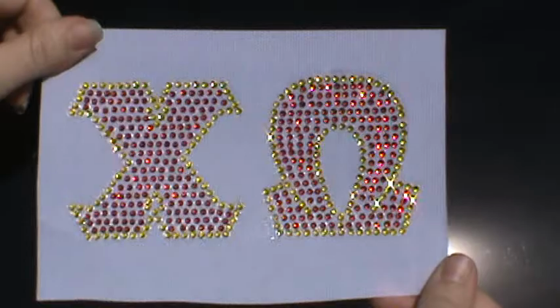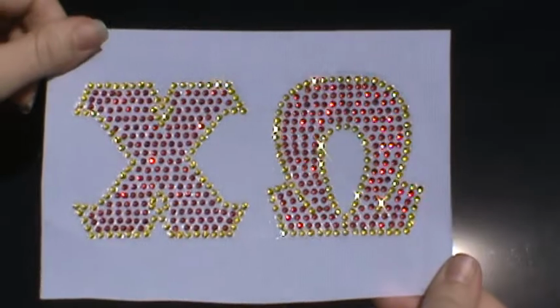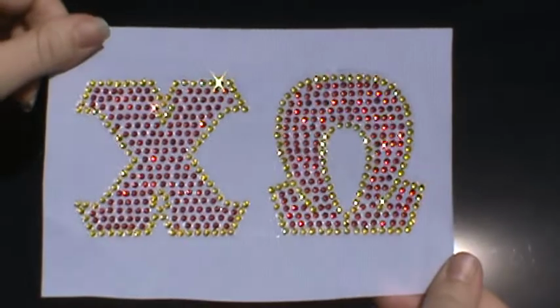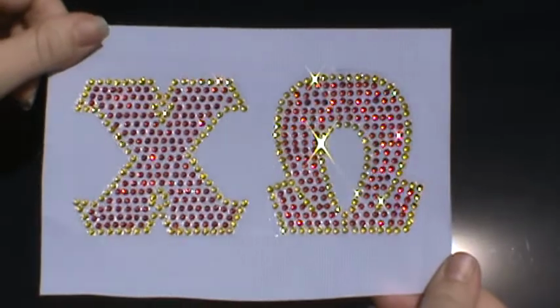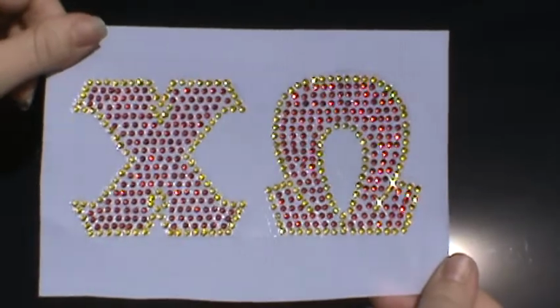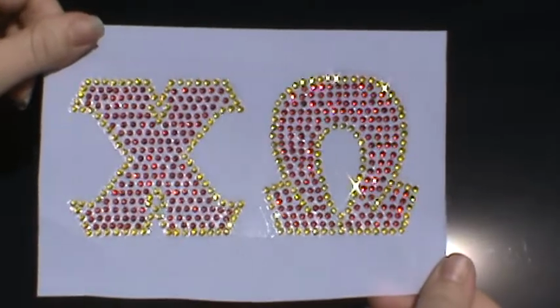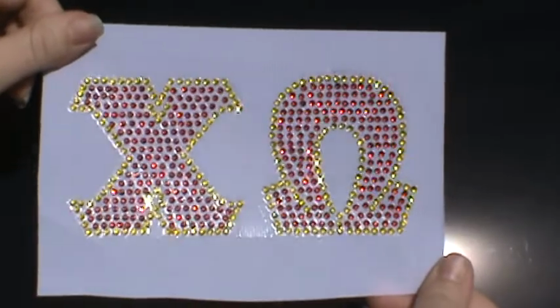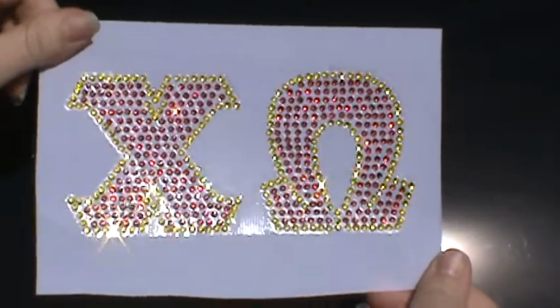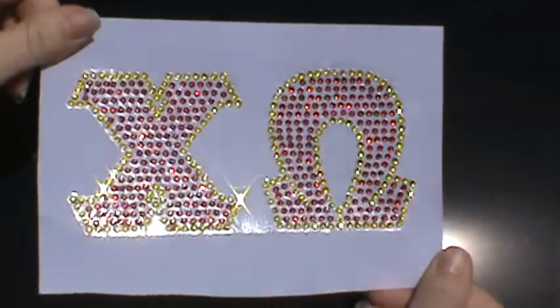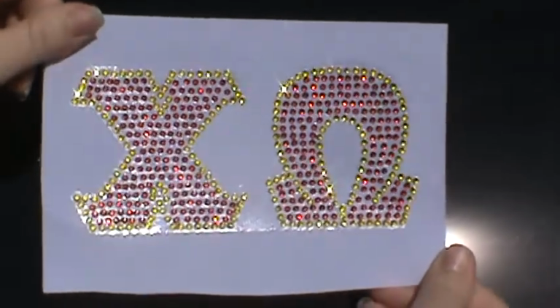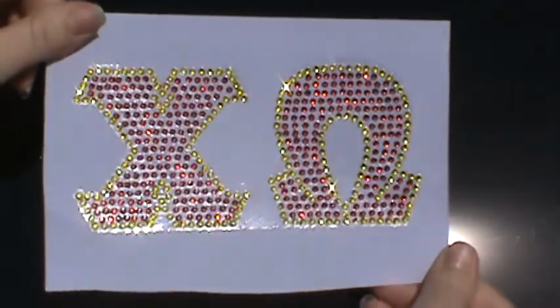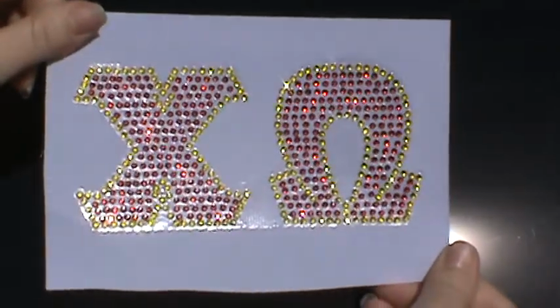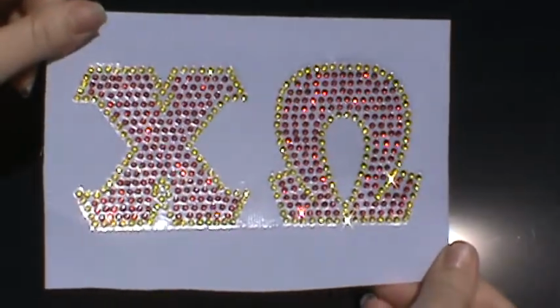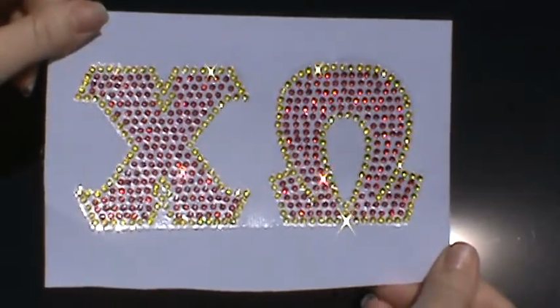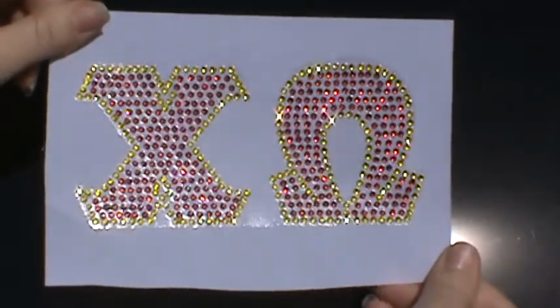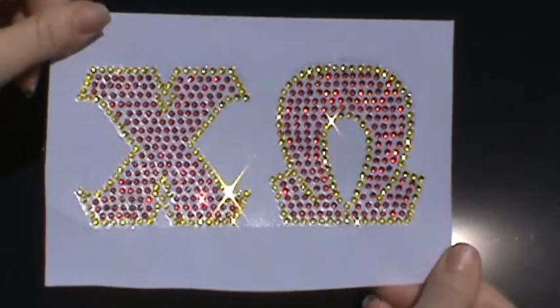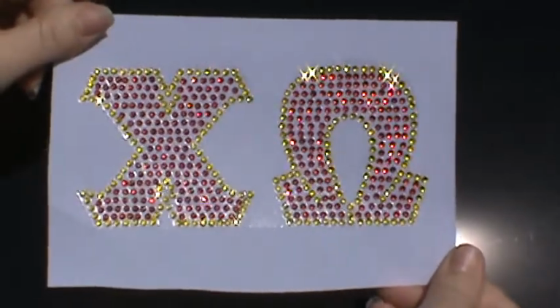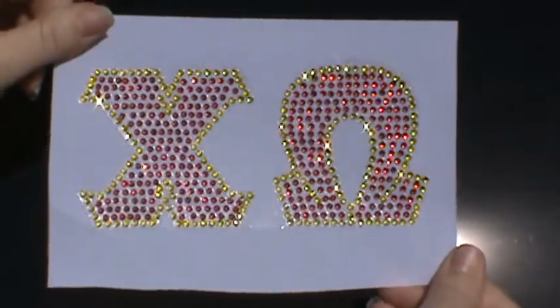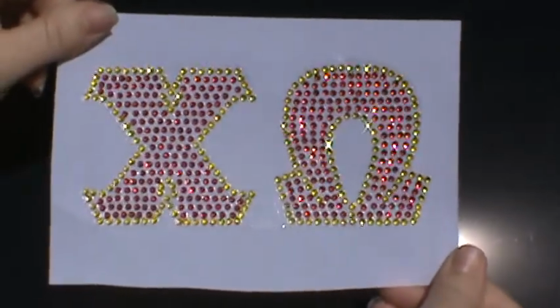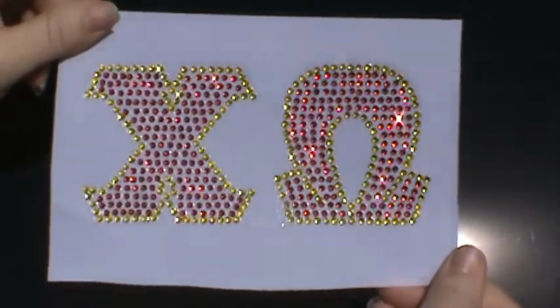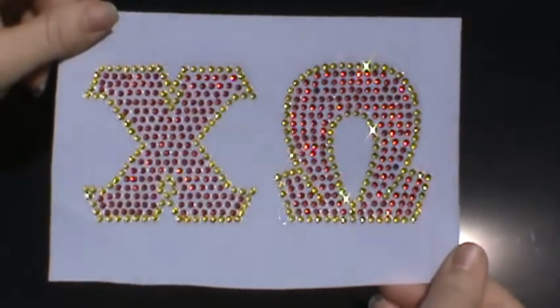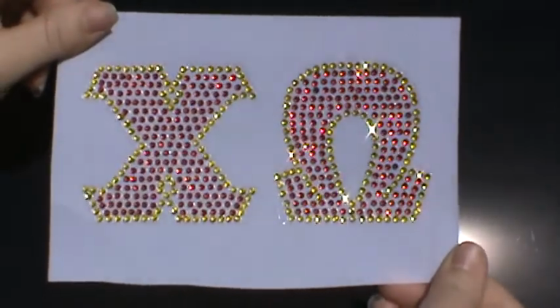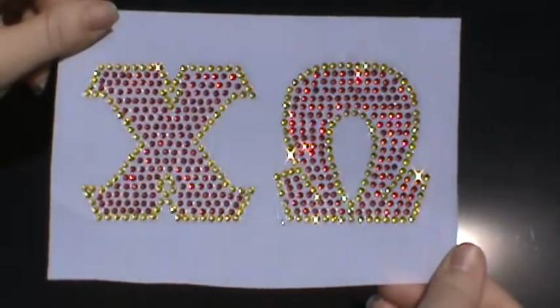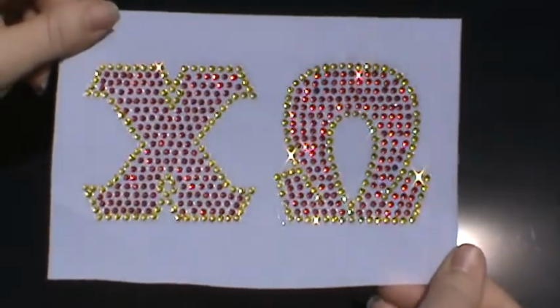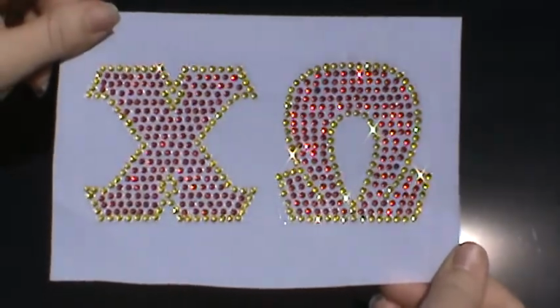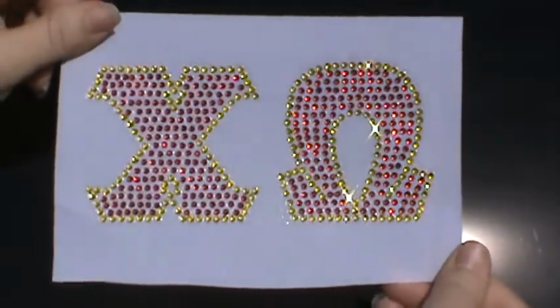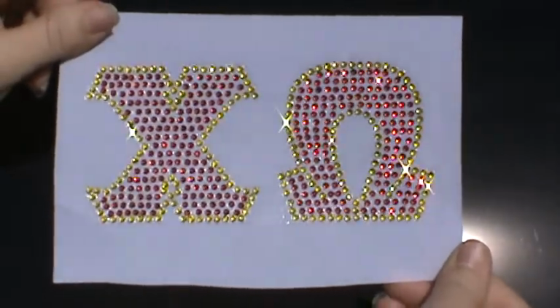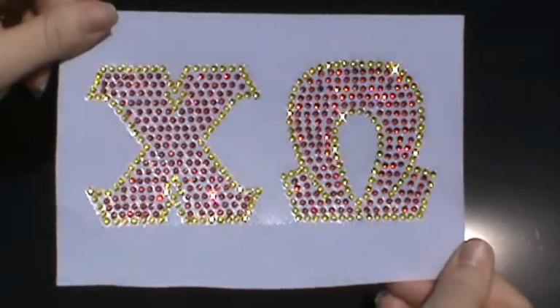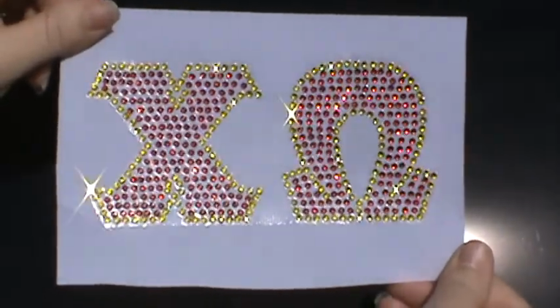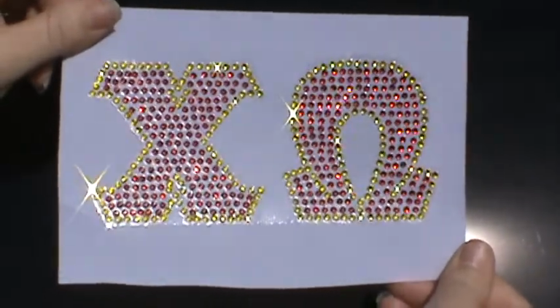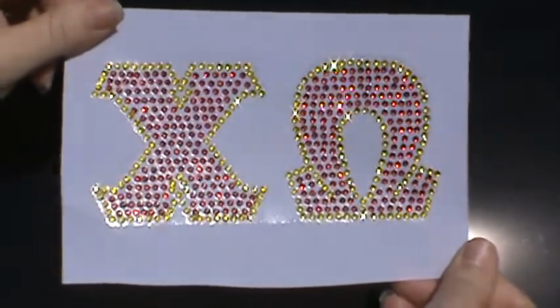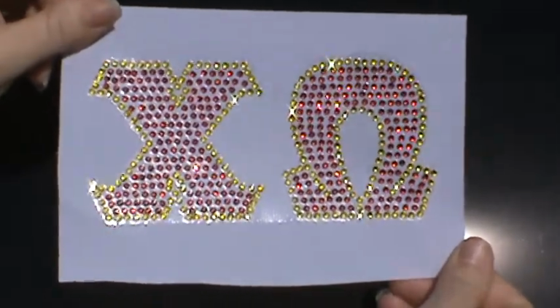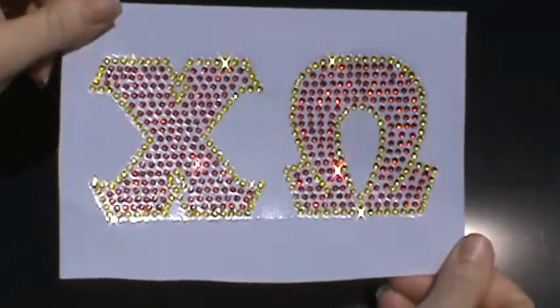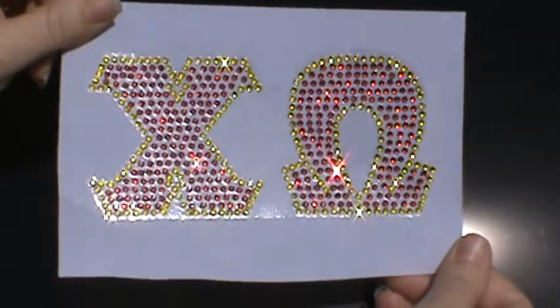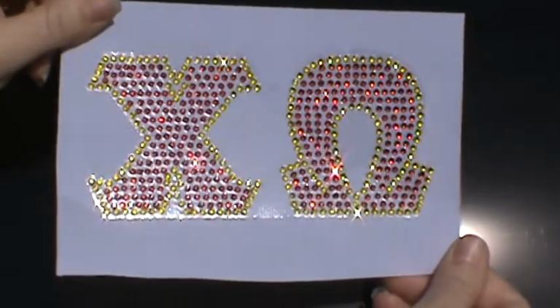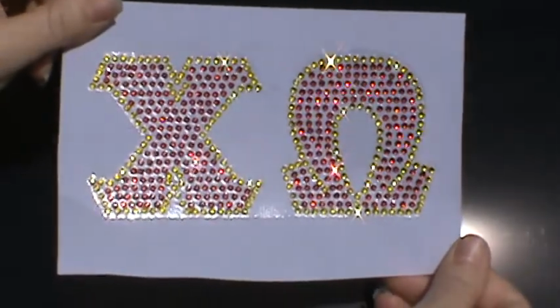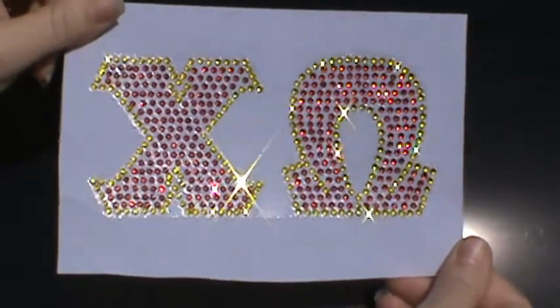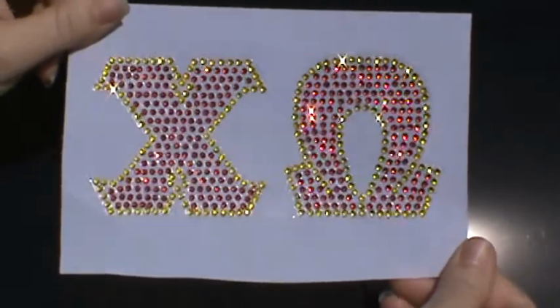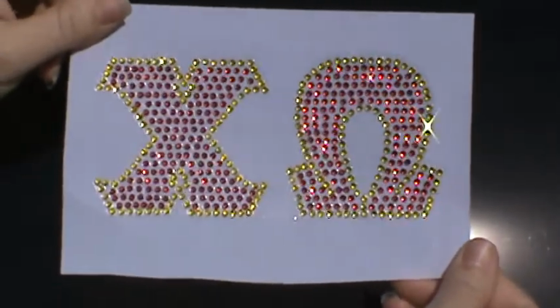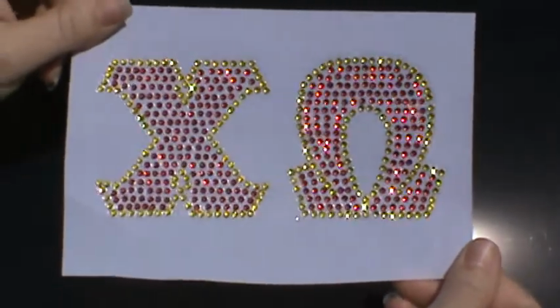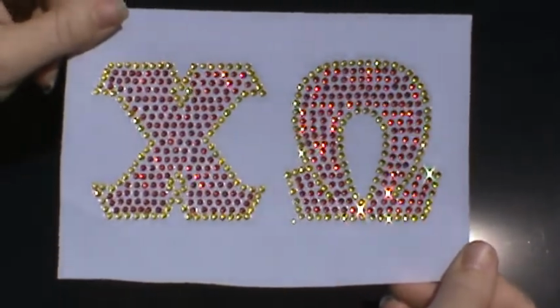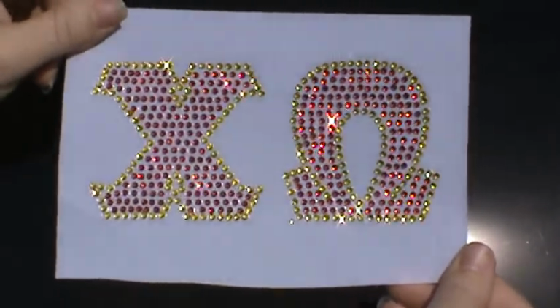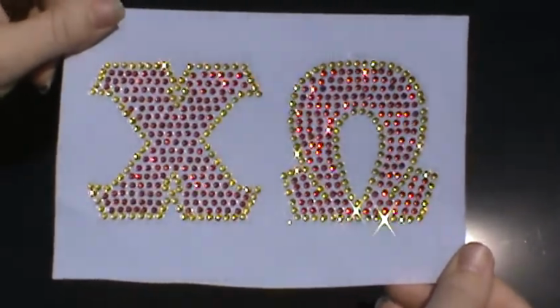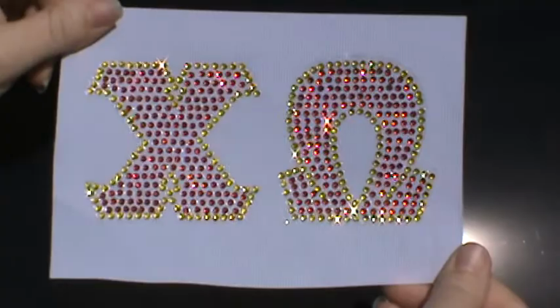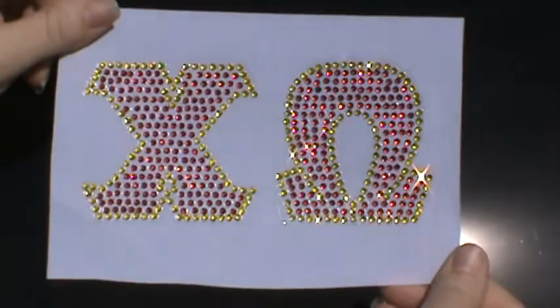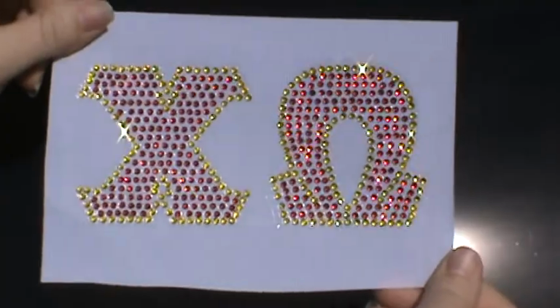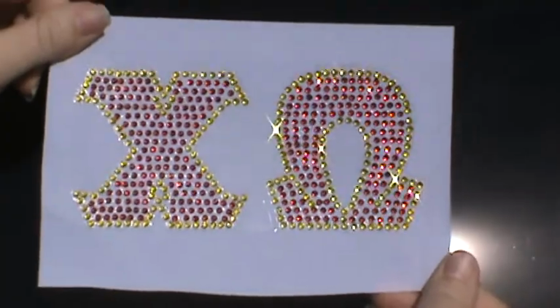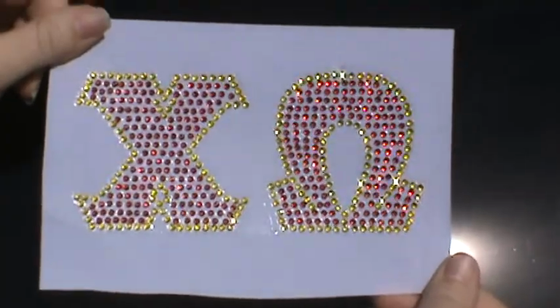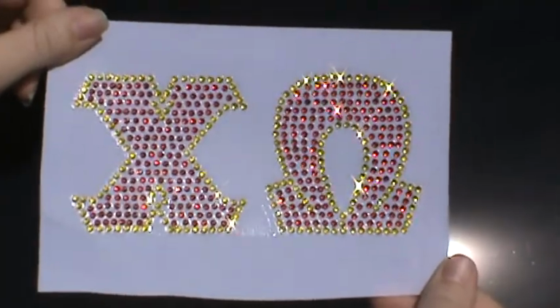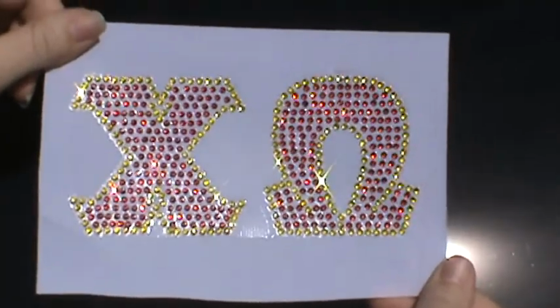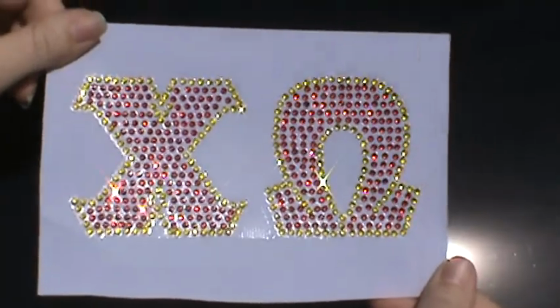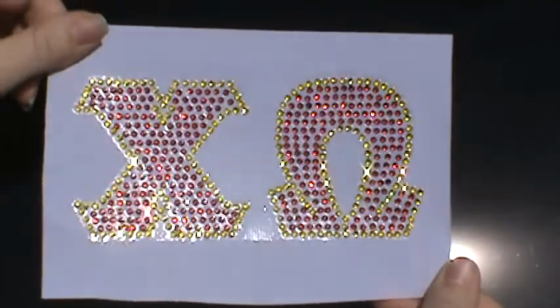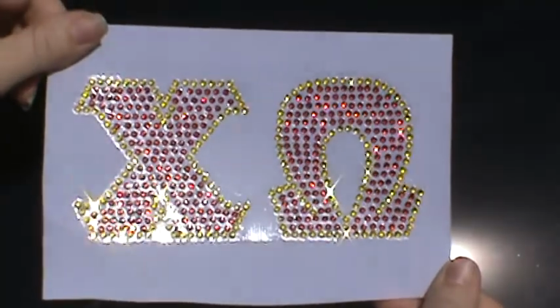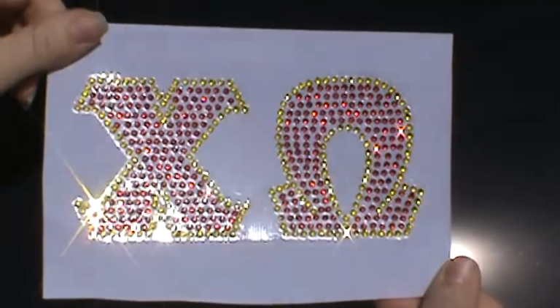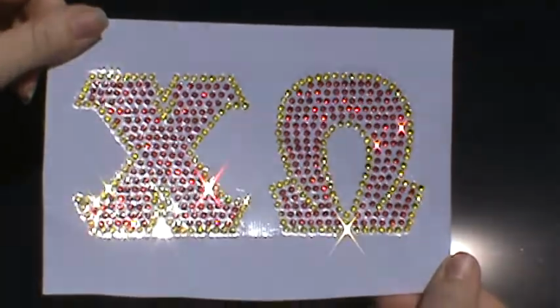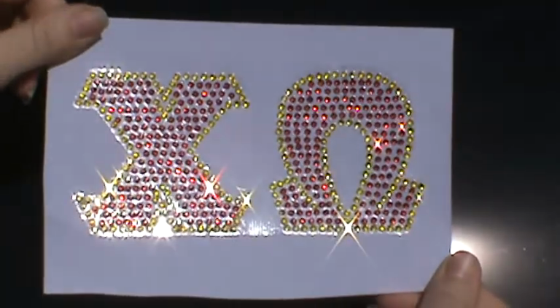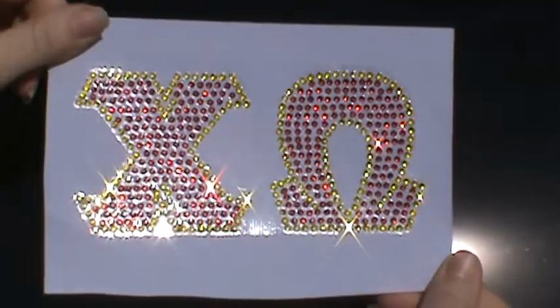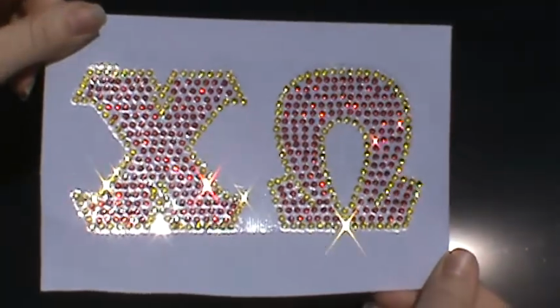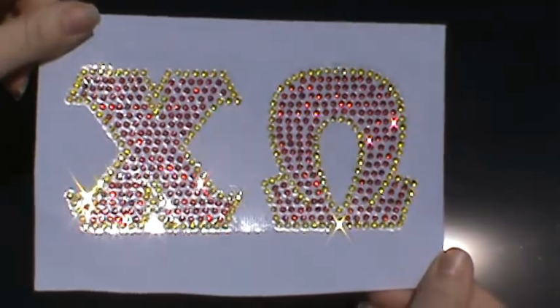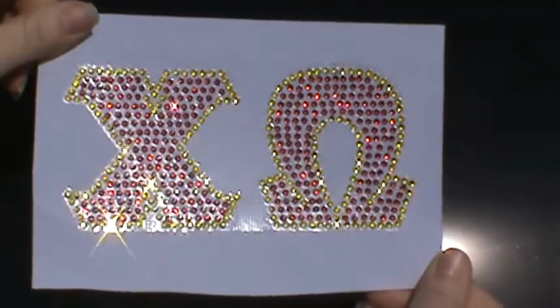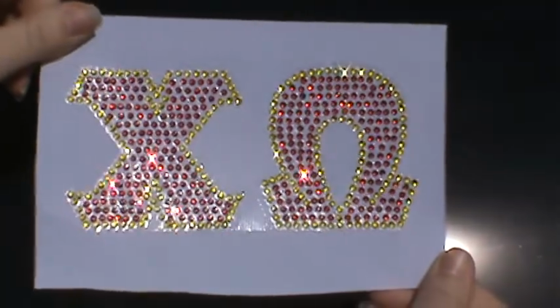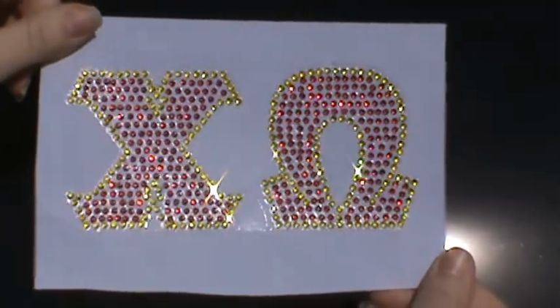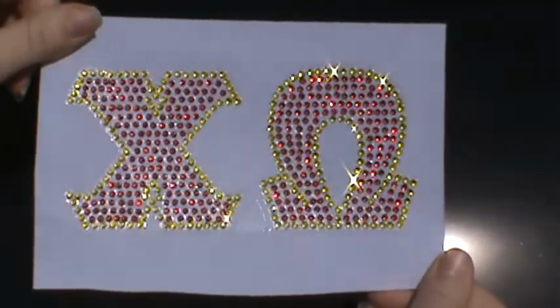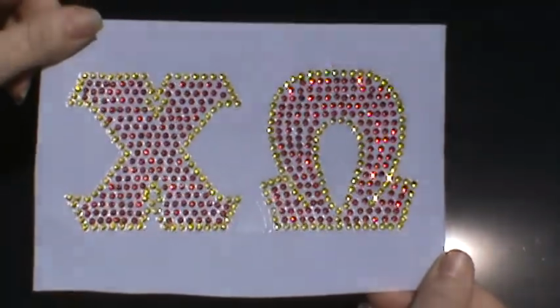You are watching a video tutorial on how to apply a weatherproof rhinestone decal from Bling & Company.